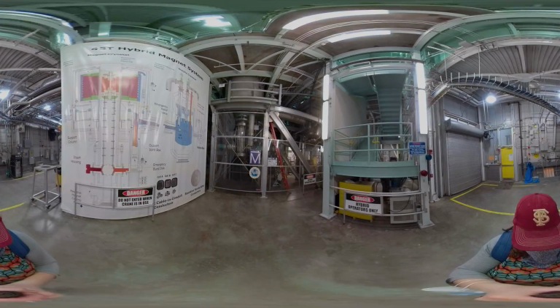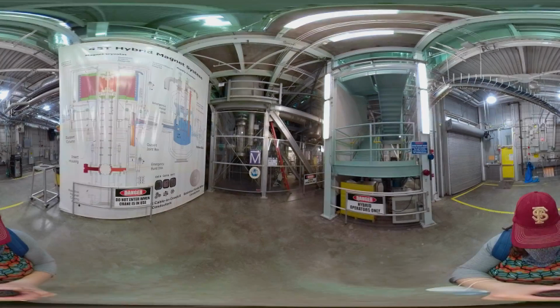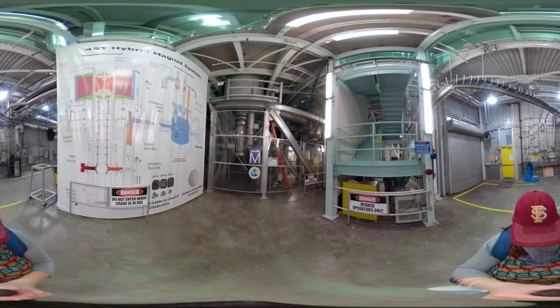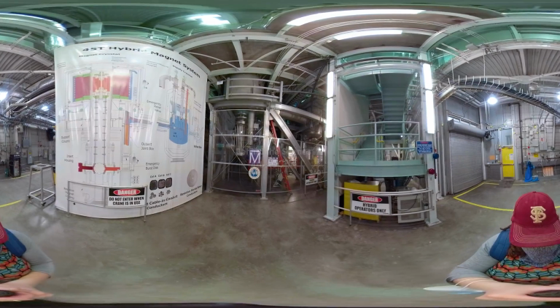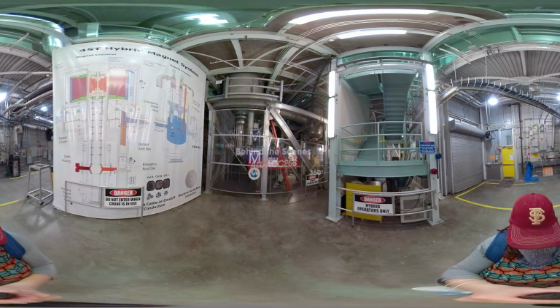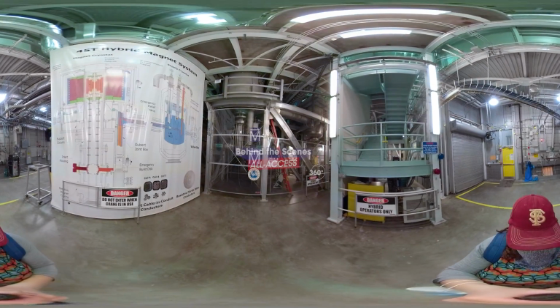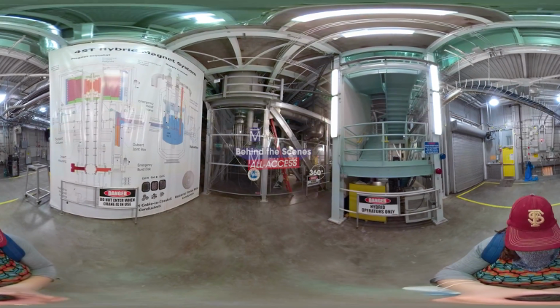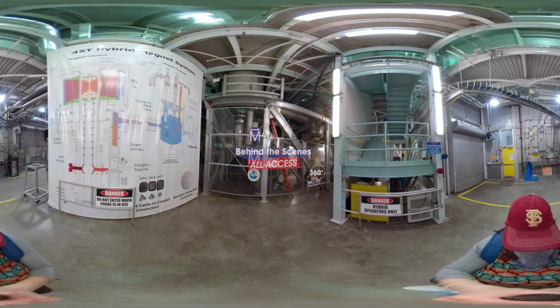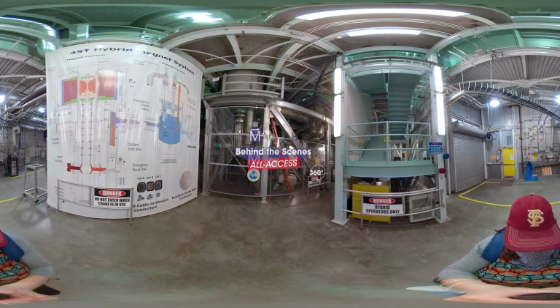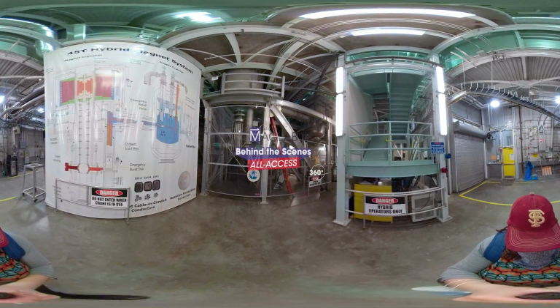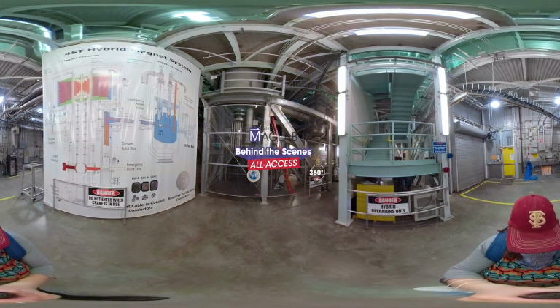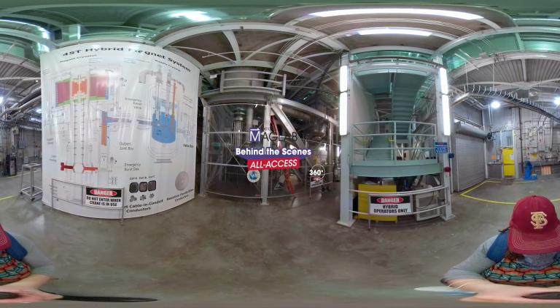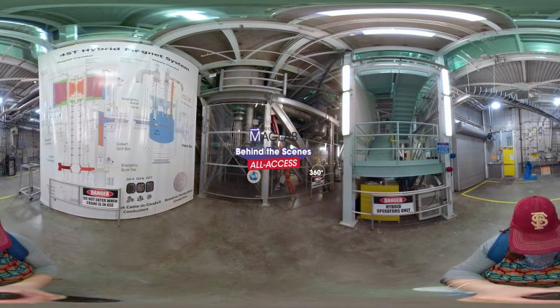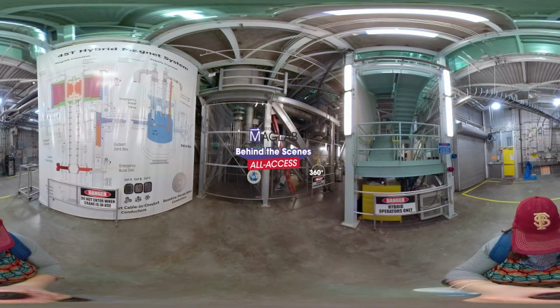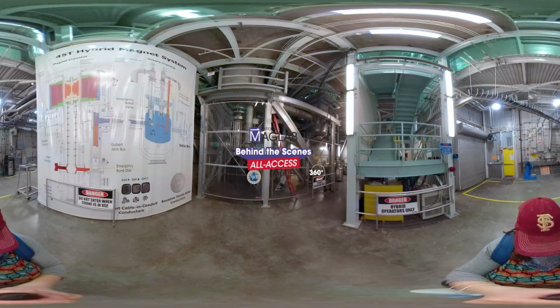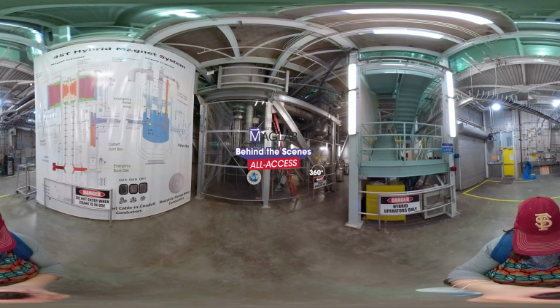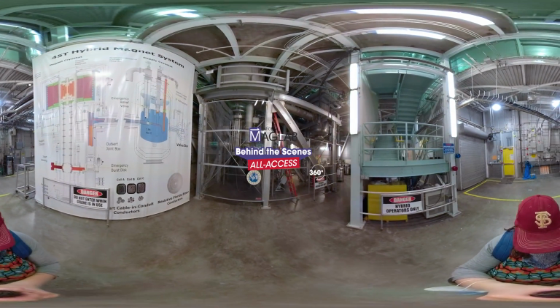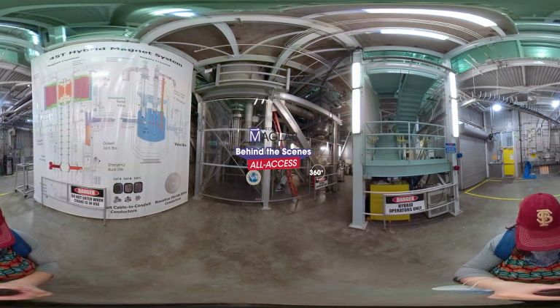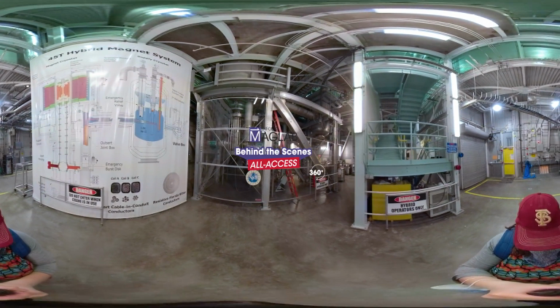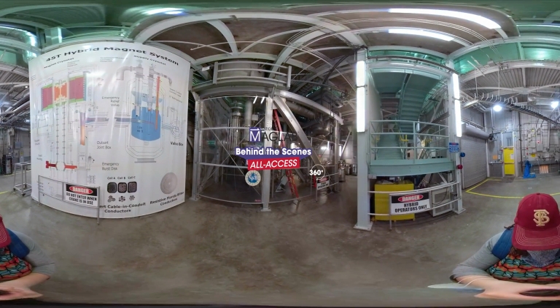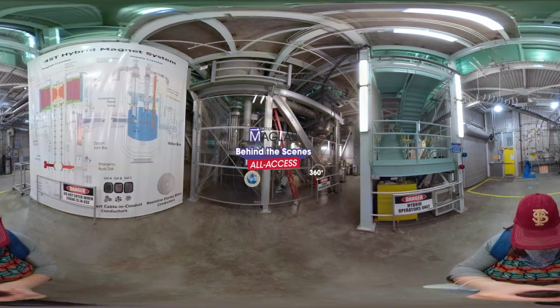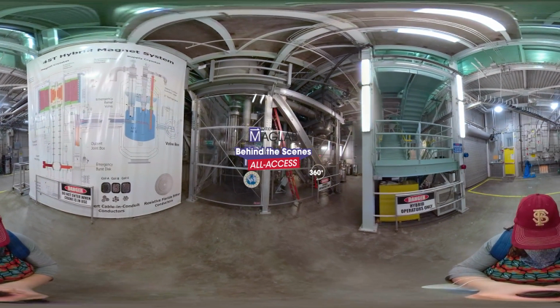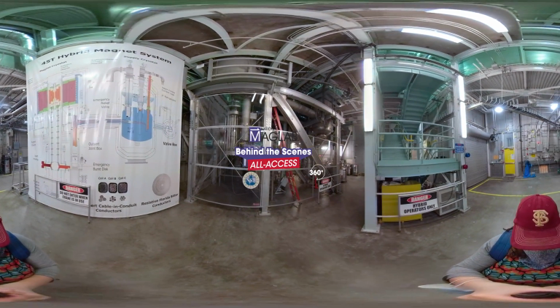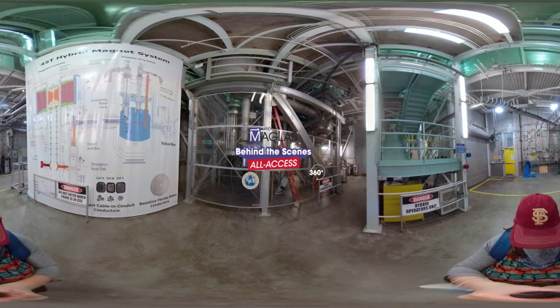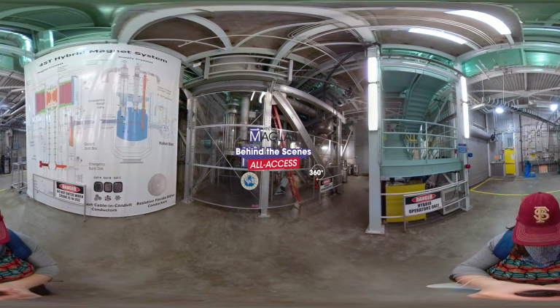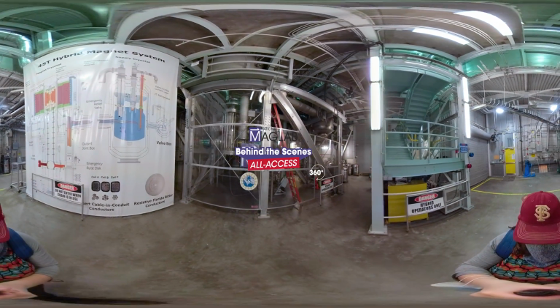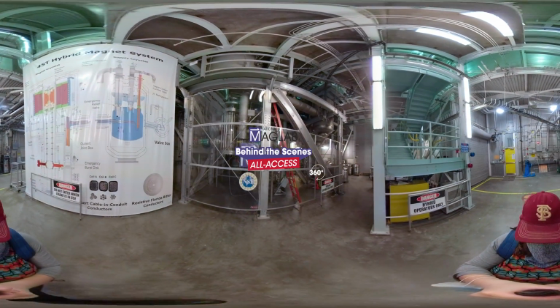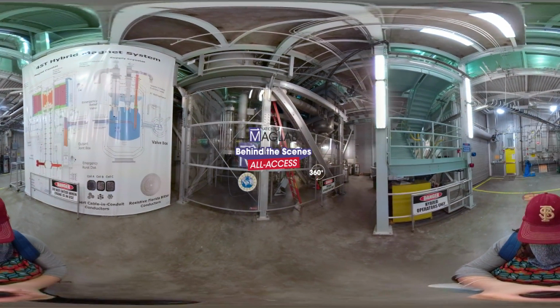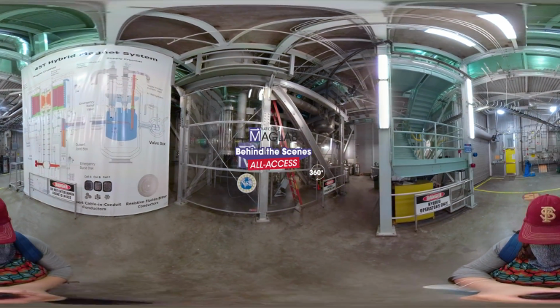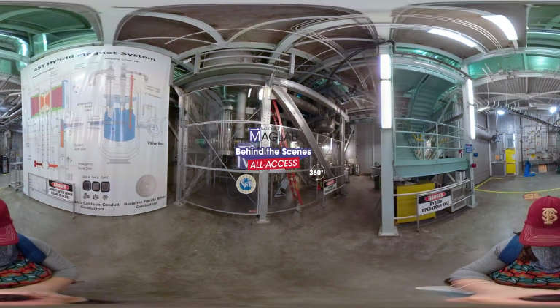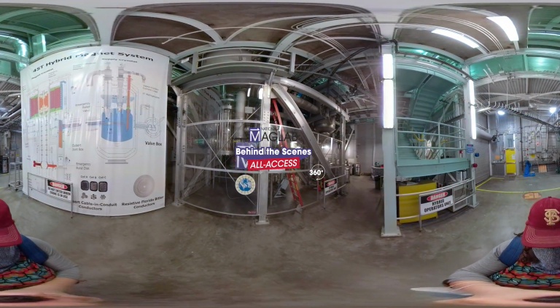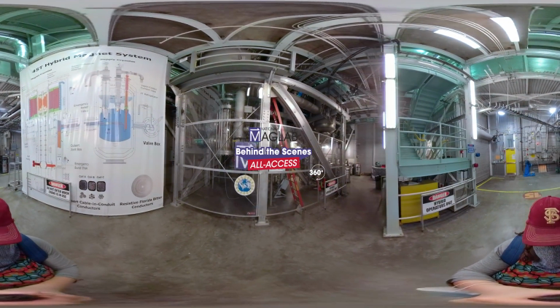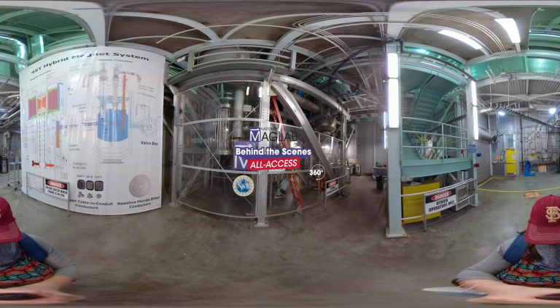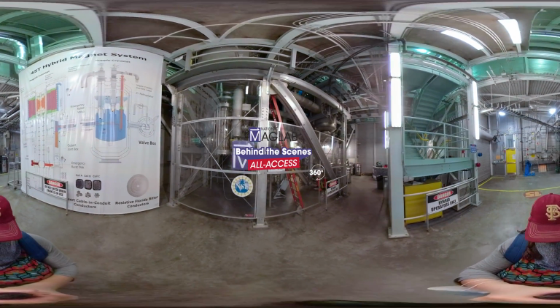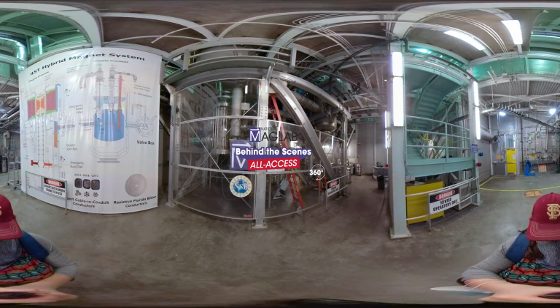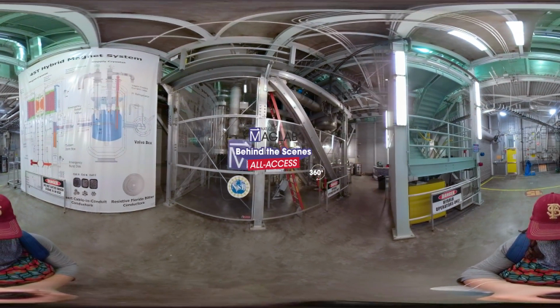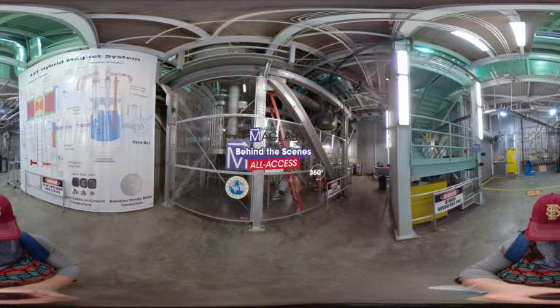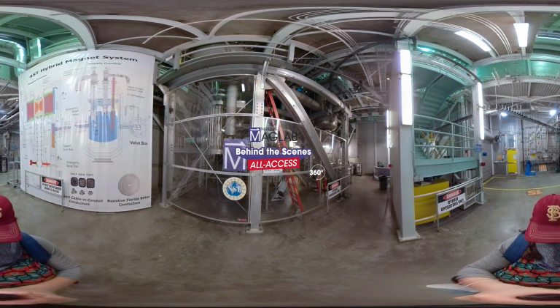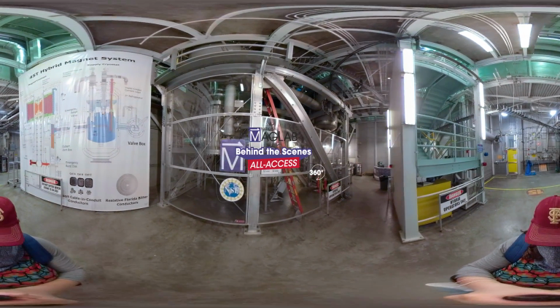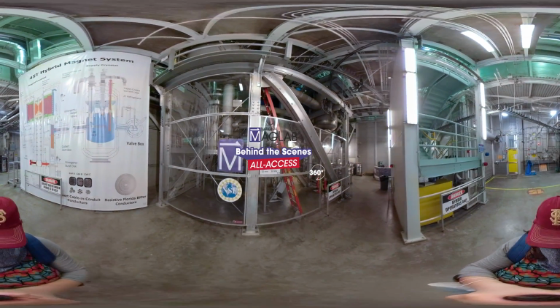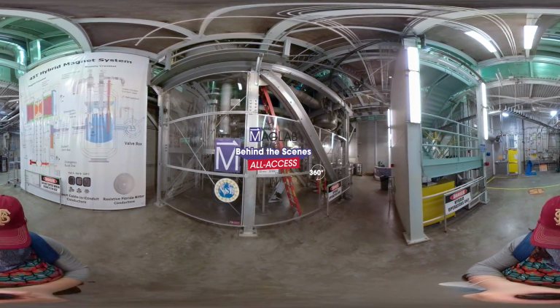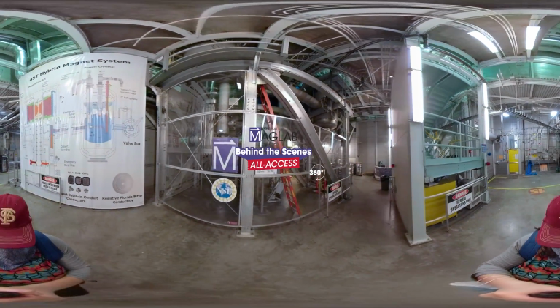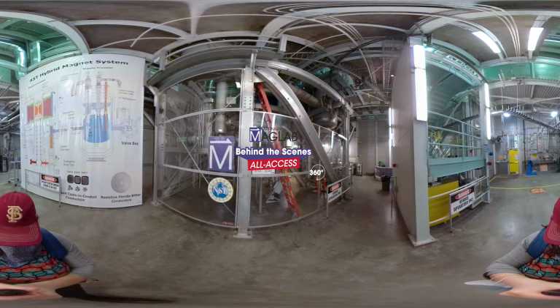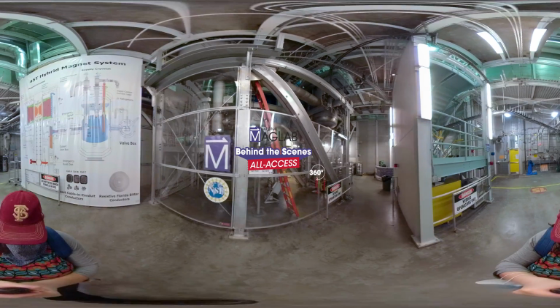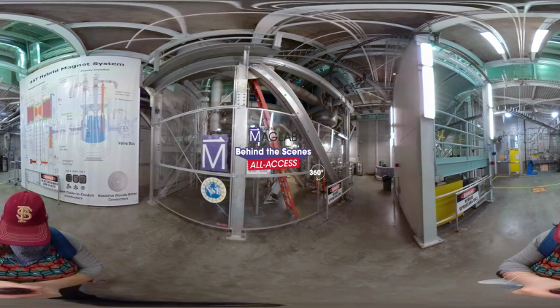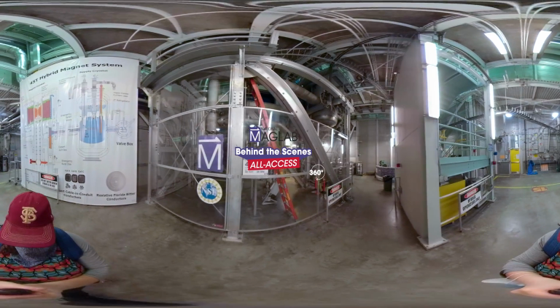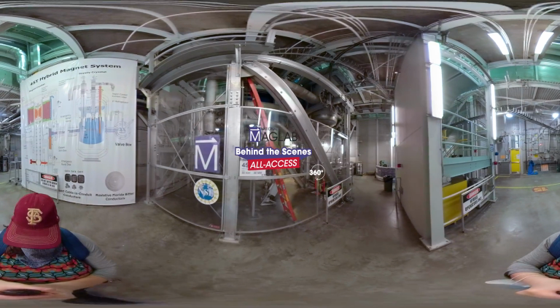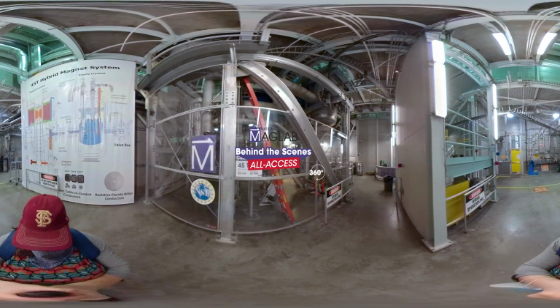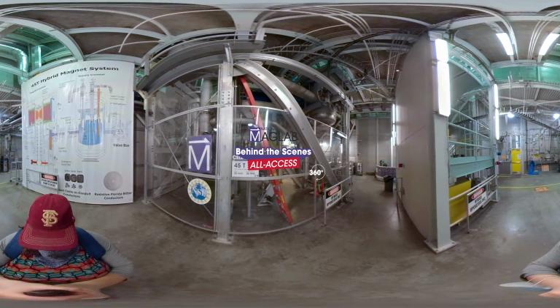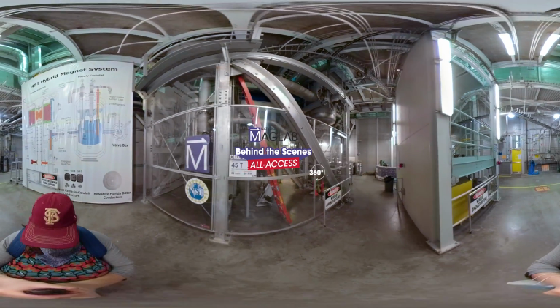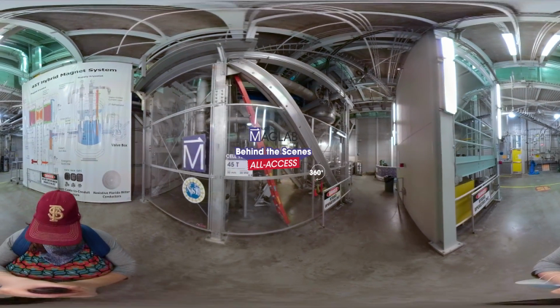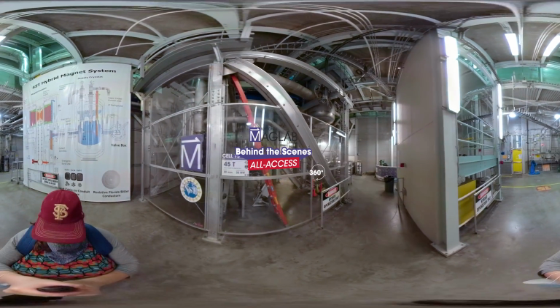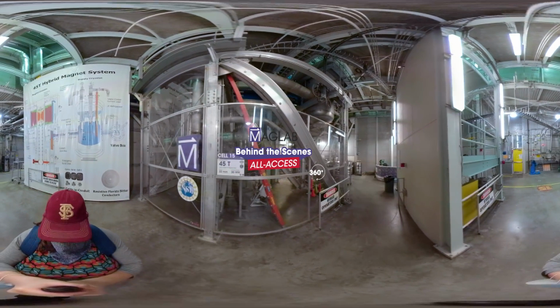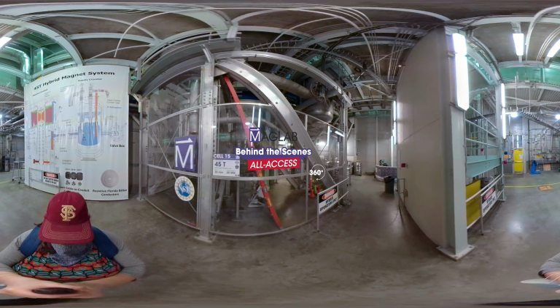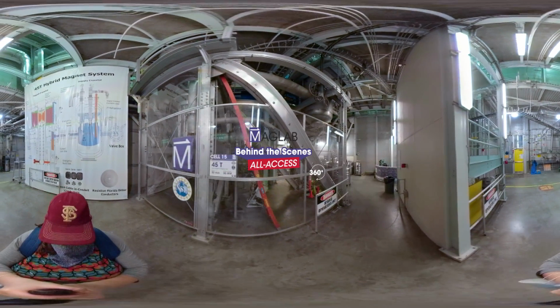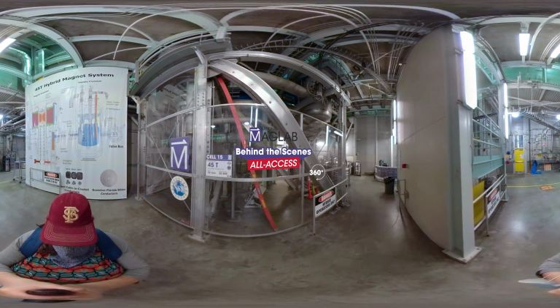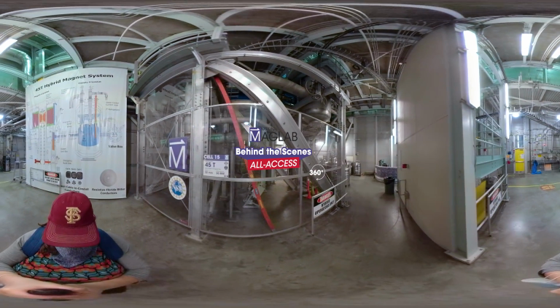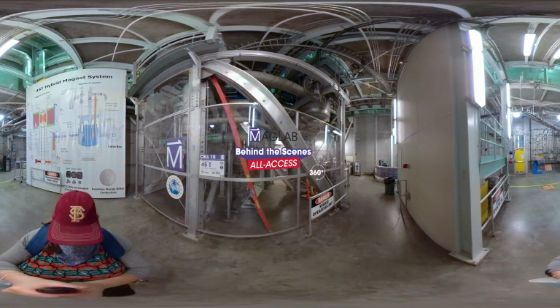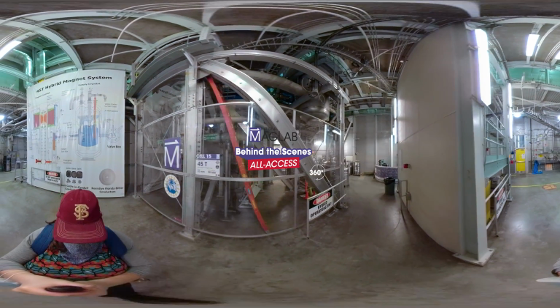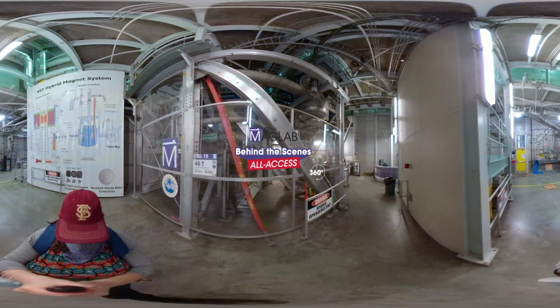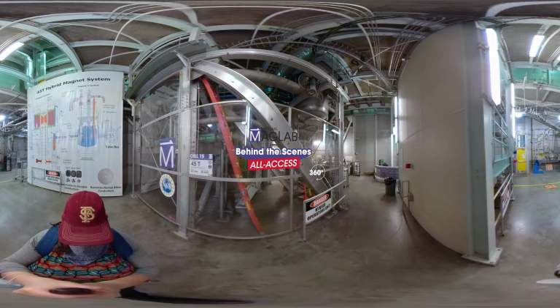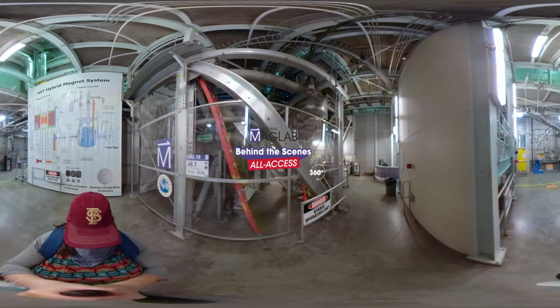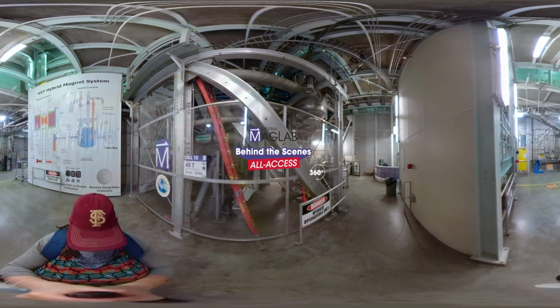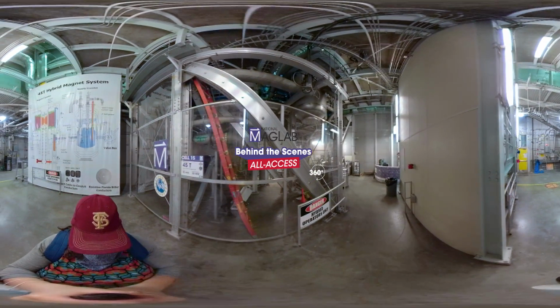Welcome to the World's Strongest Magnet. Drag the video to explore this cool and attractive space in 360 degrees.